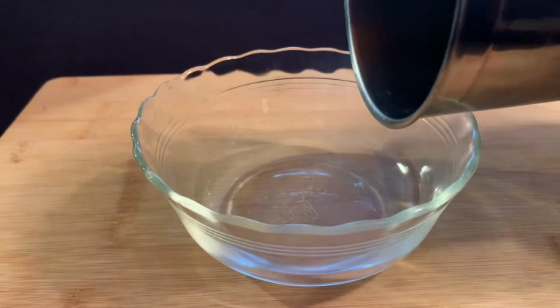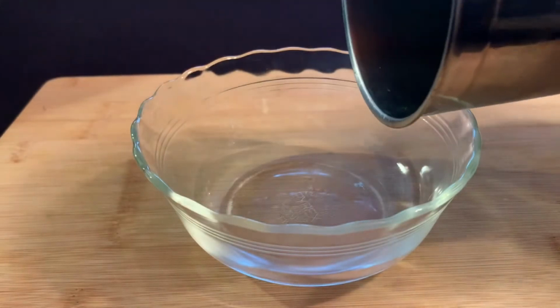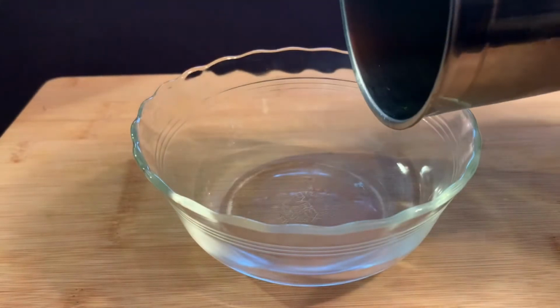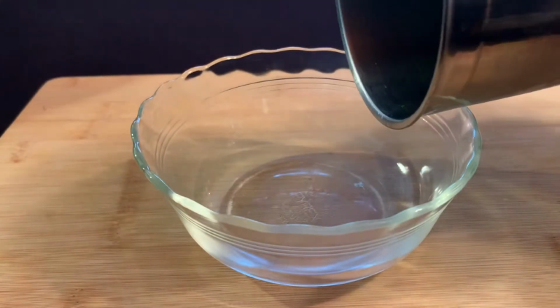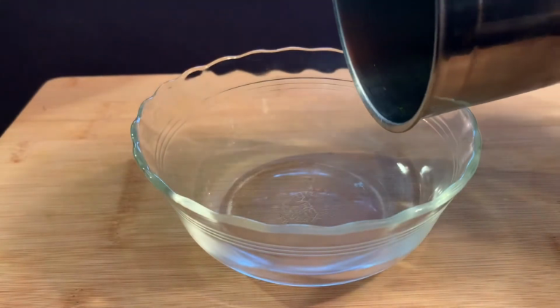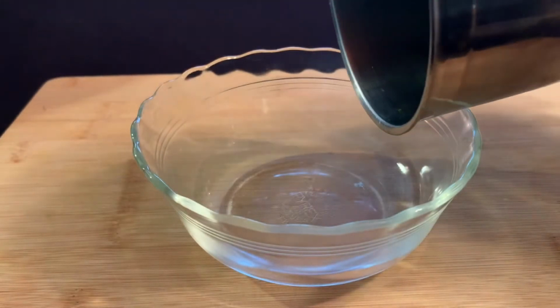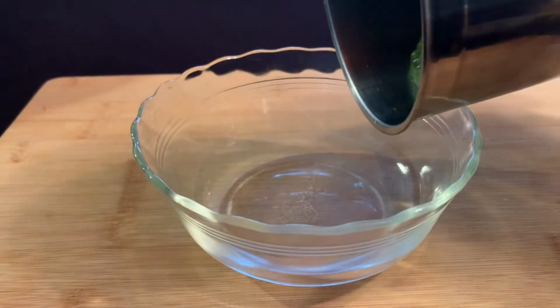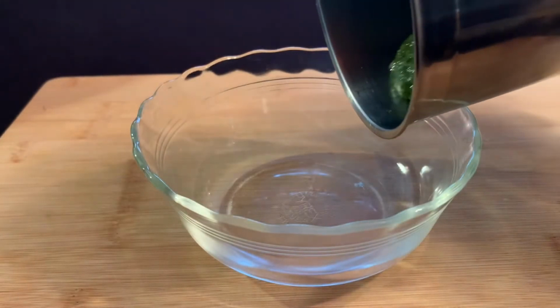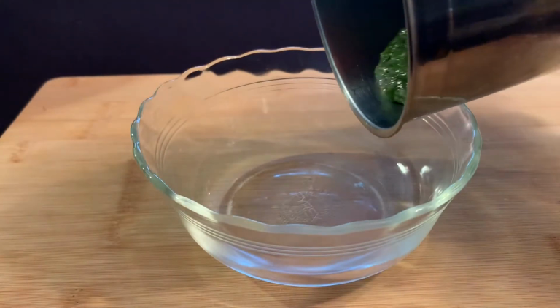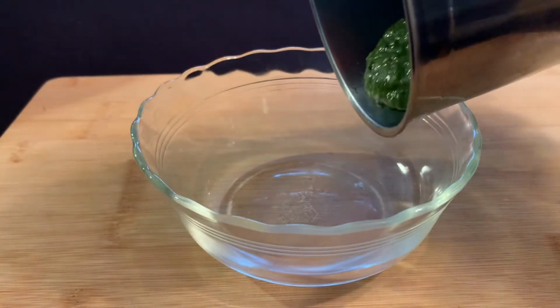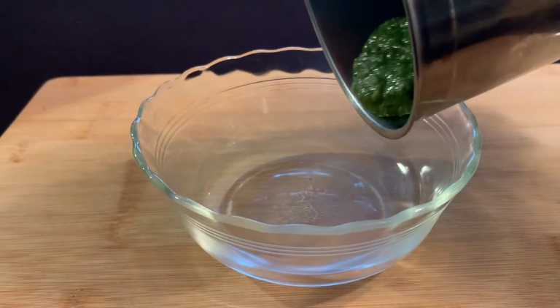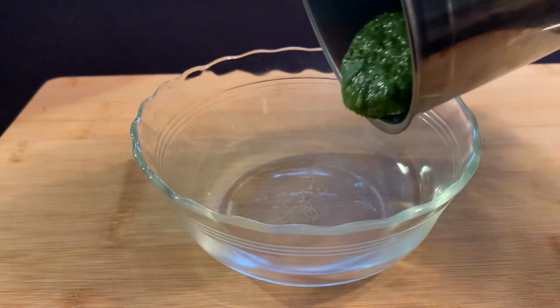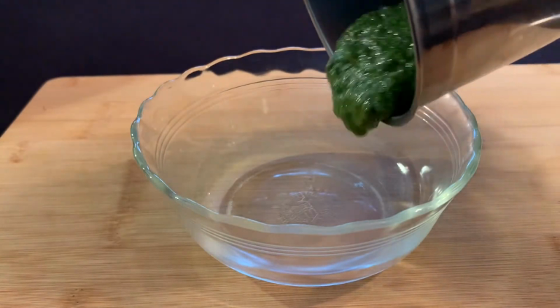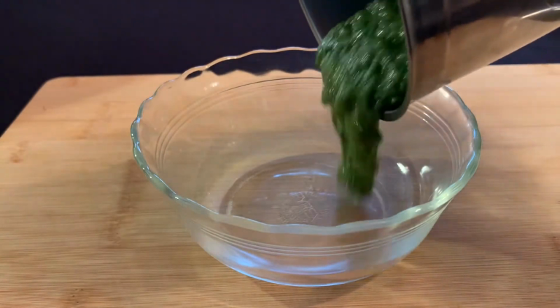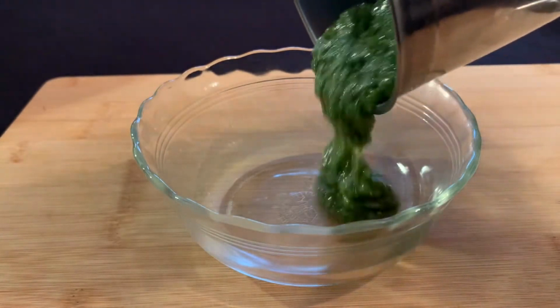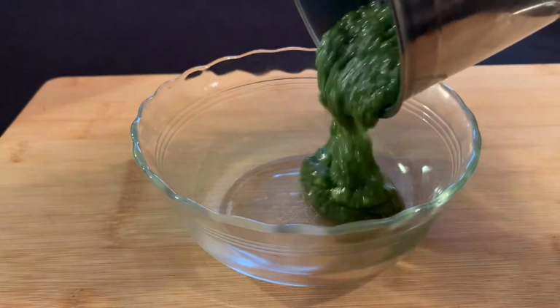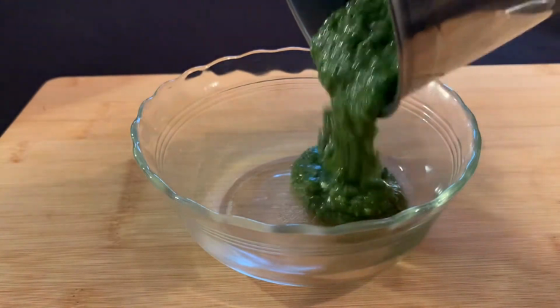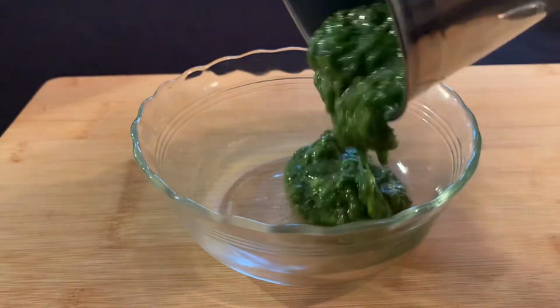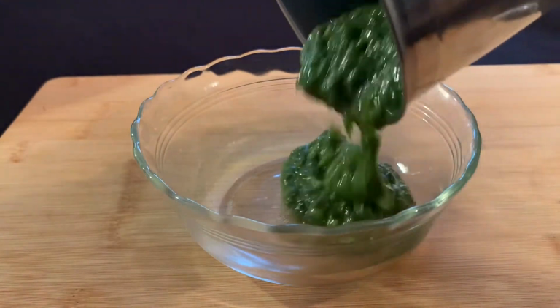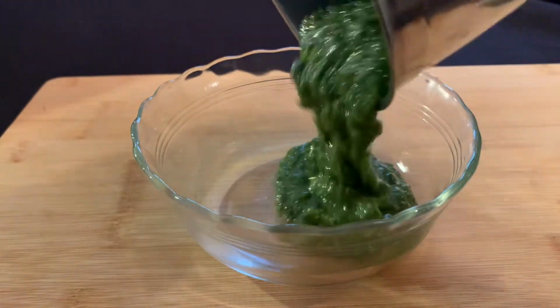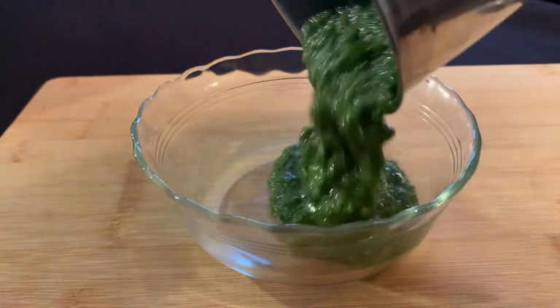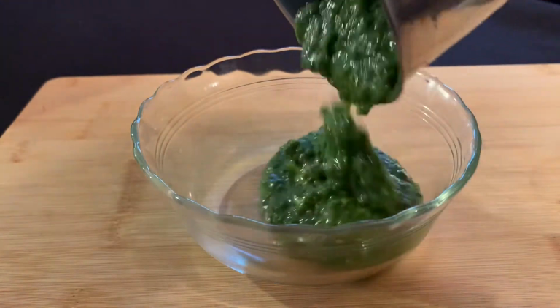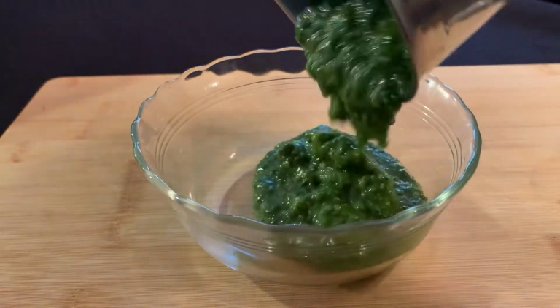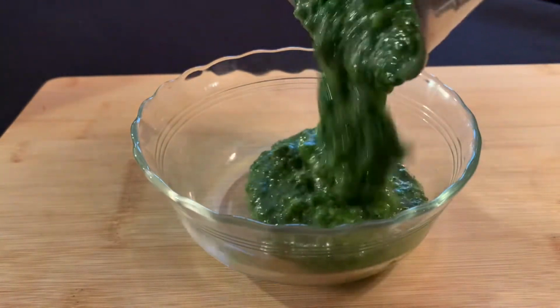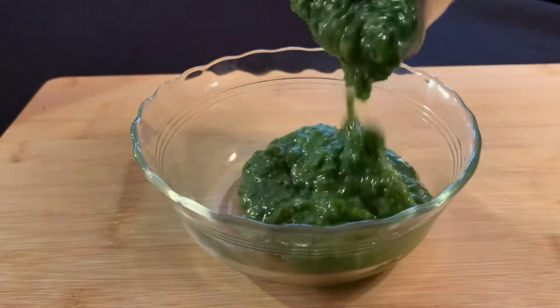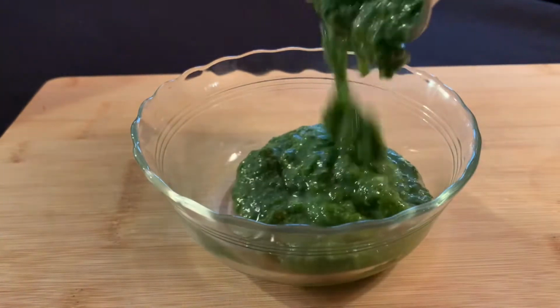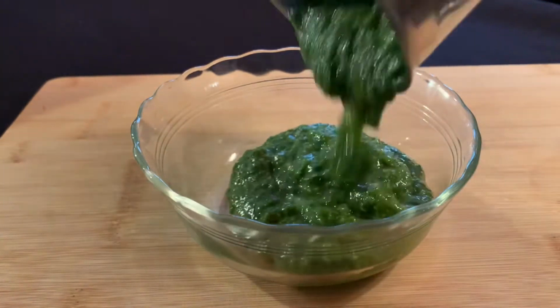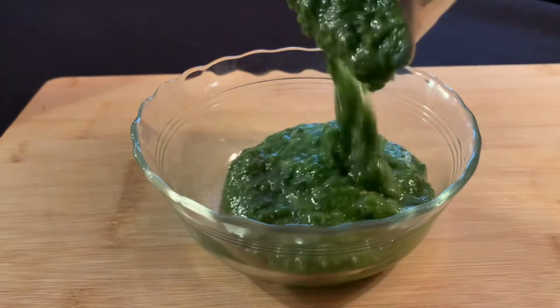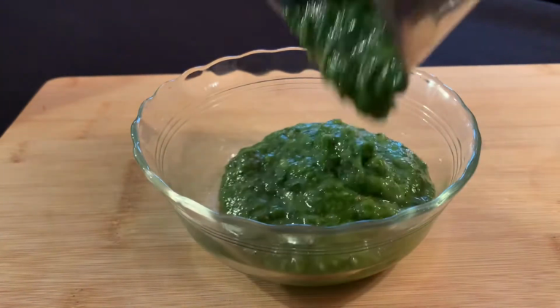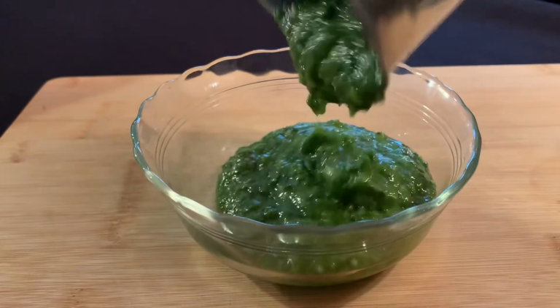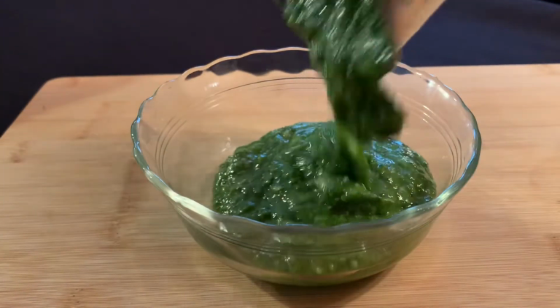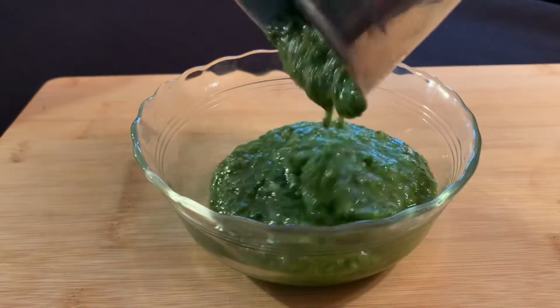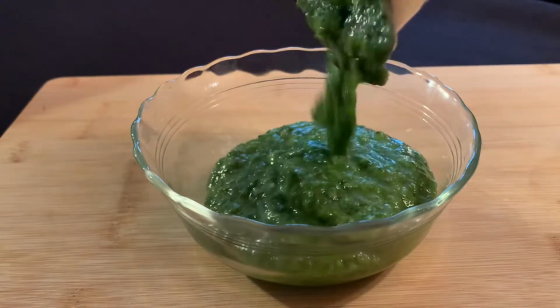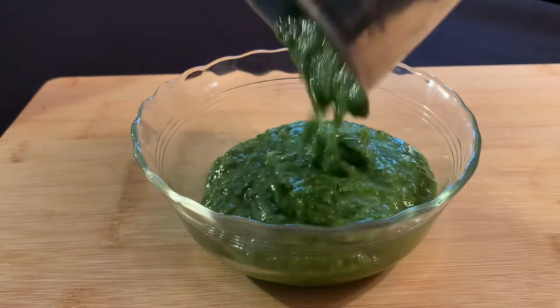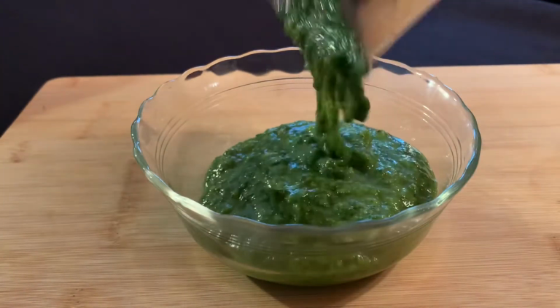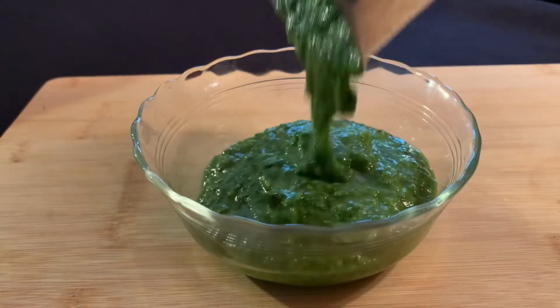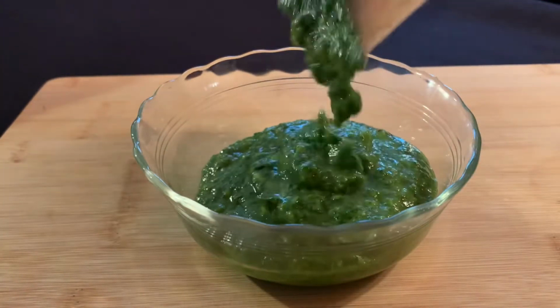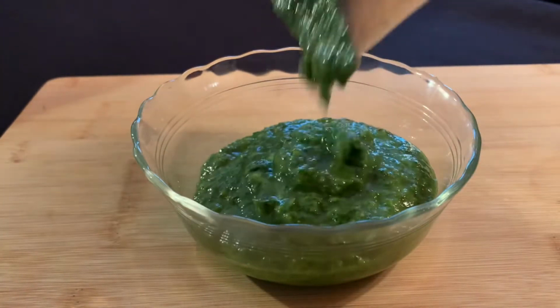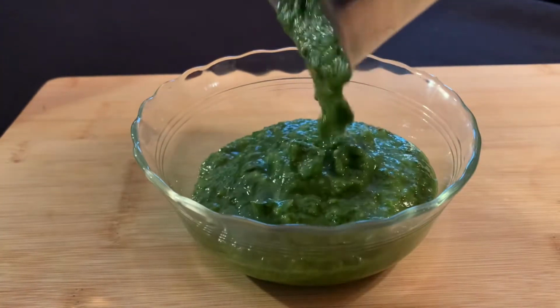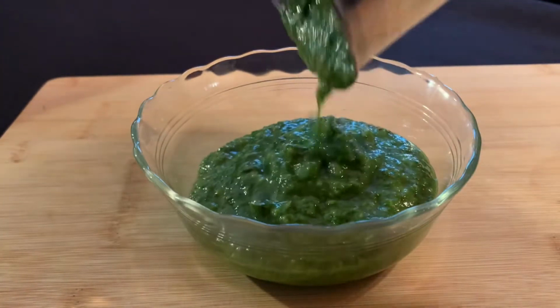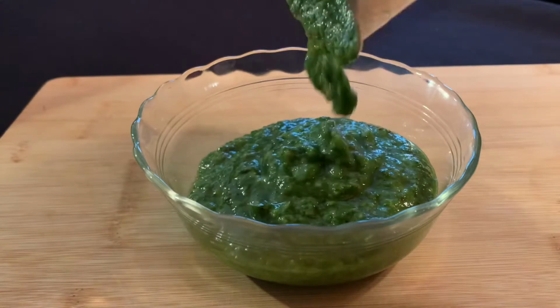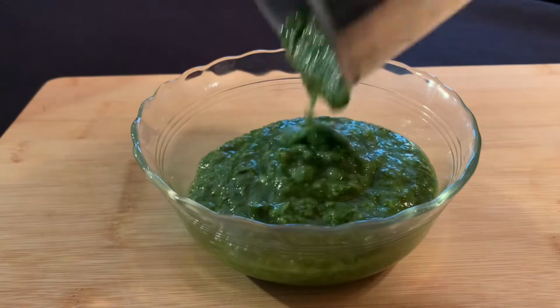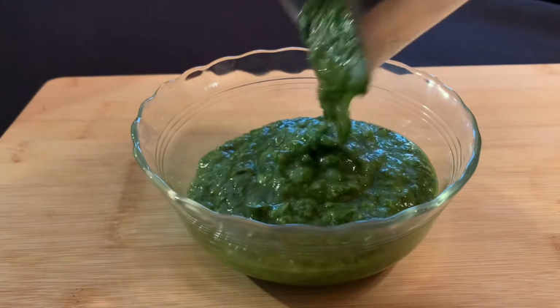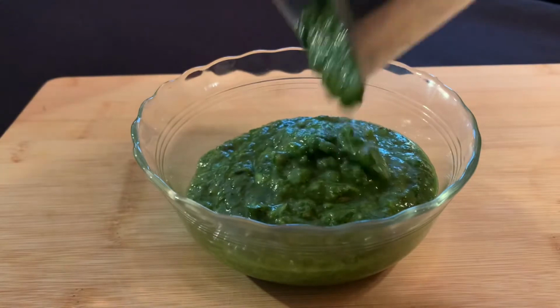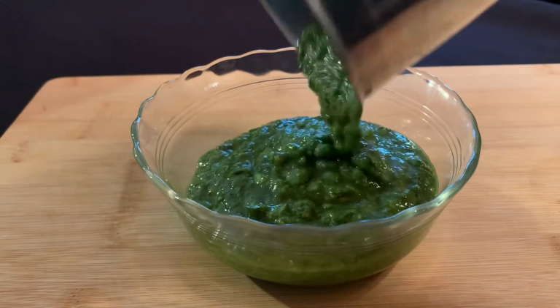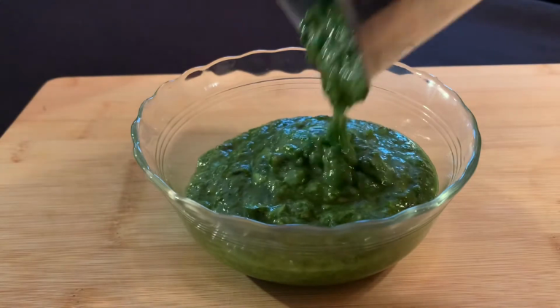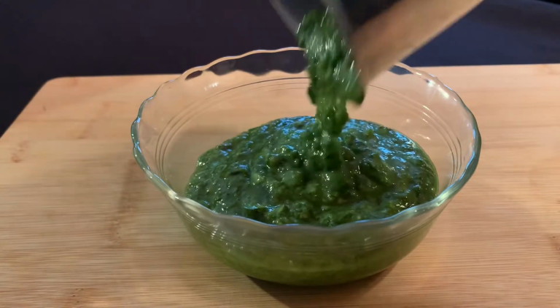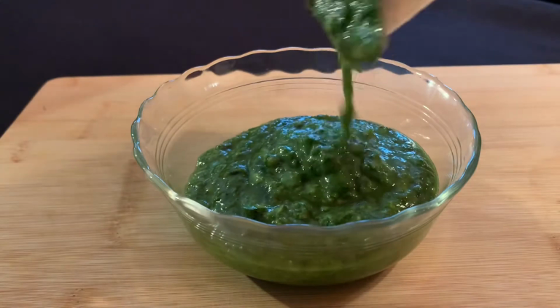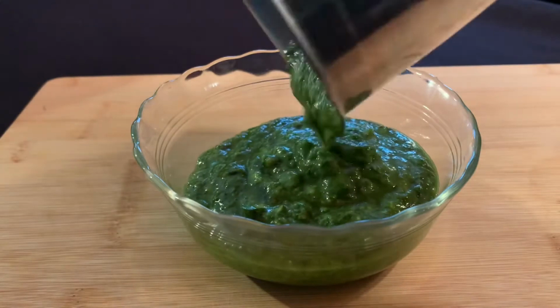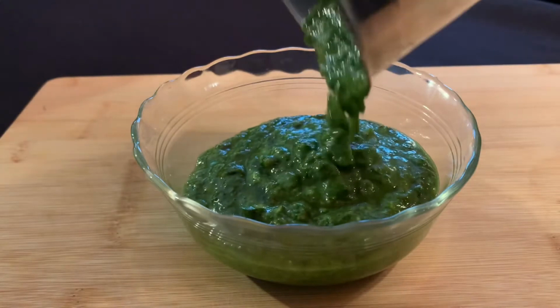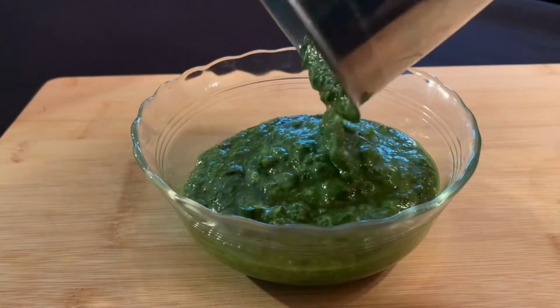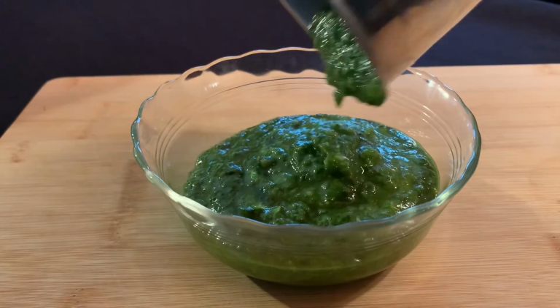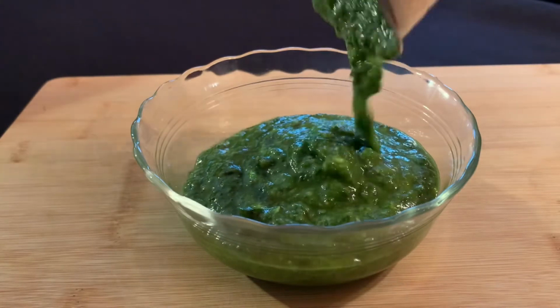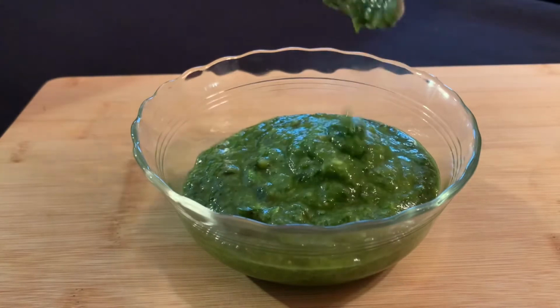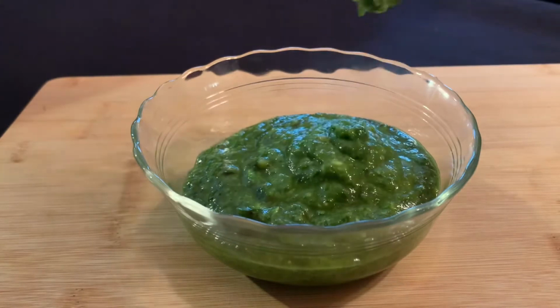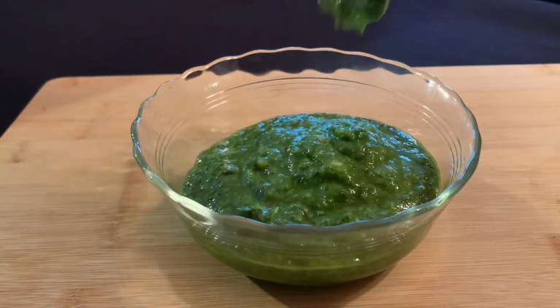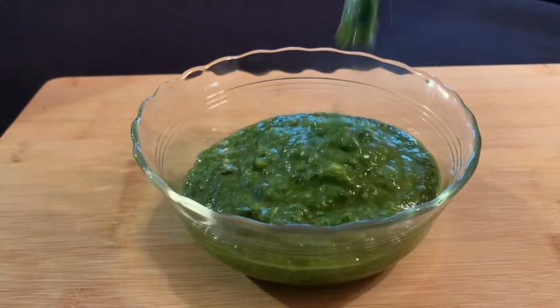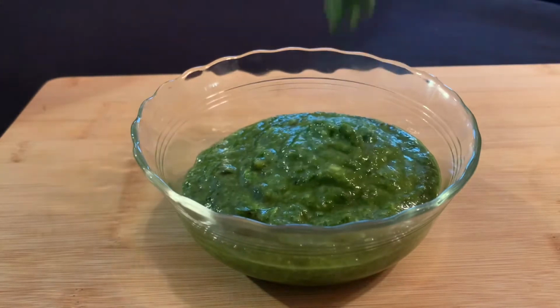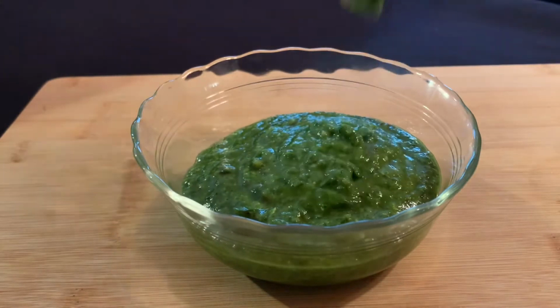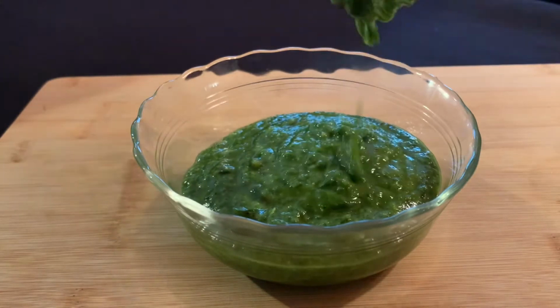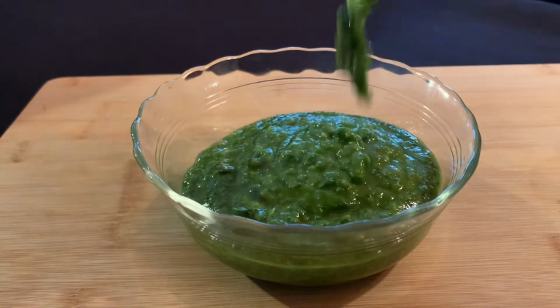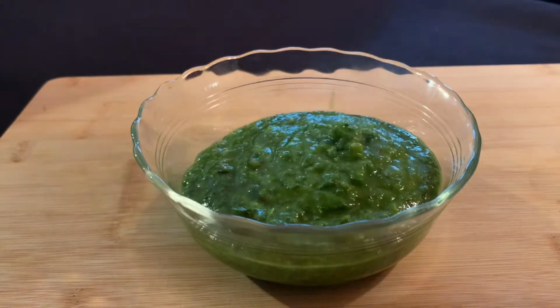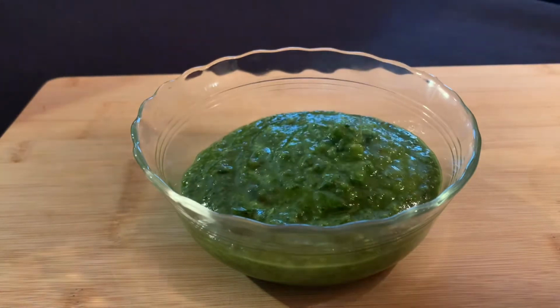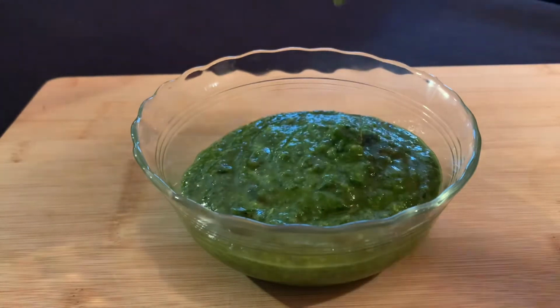Sometimes that blender likes to spit at me if I have the lid off. Cover and refrigerate.